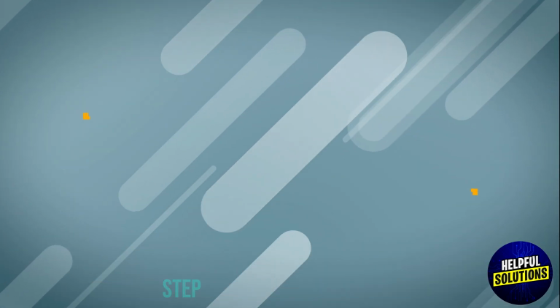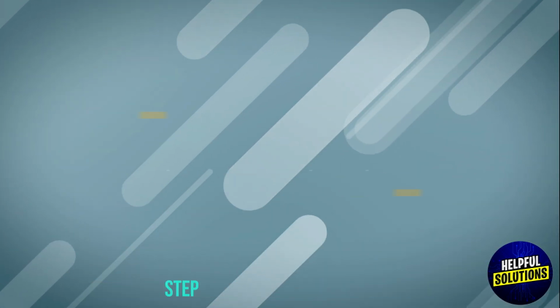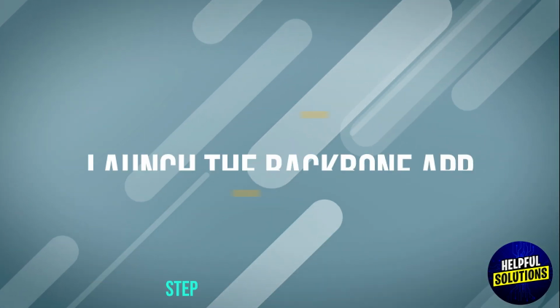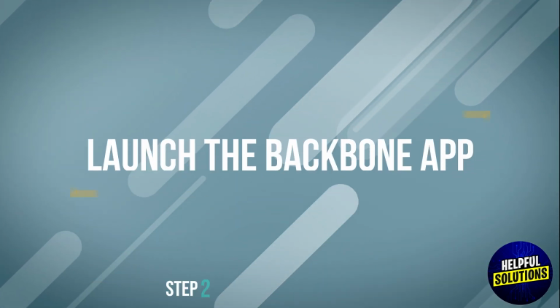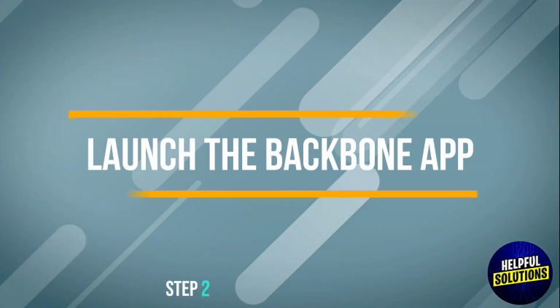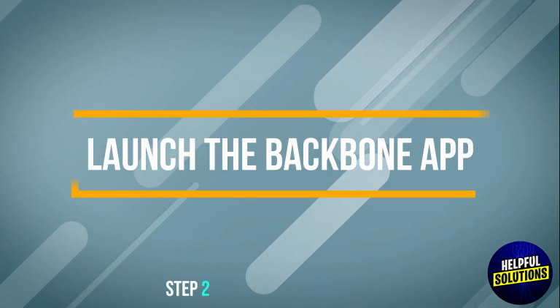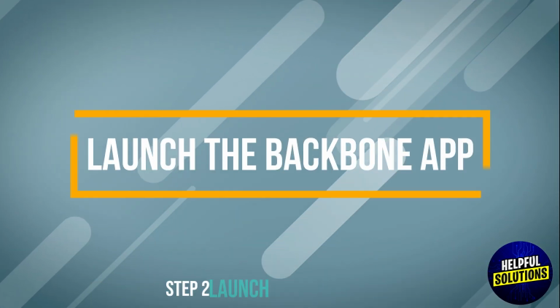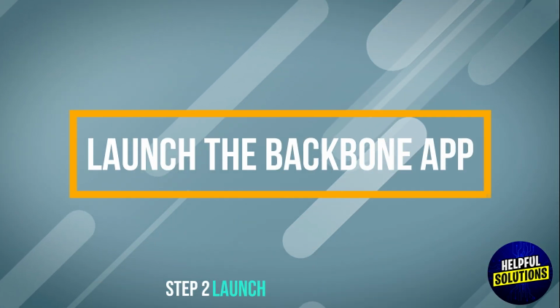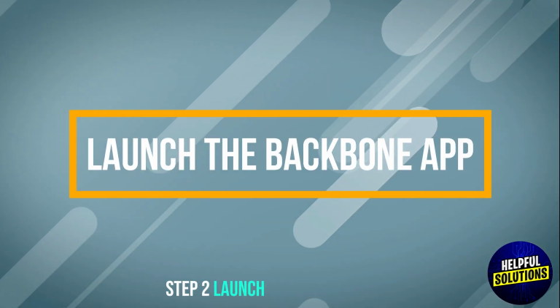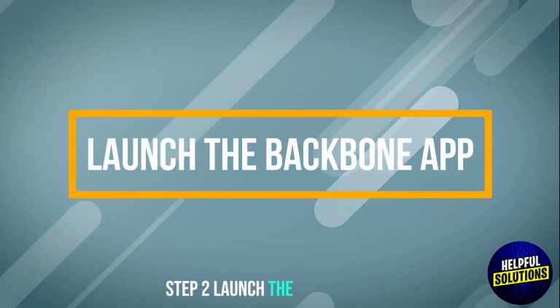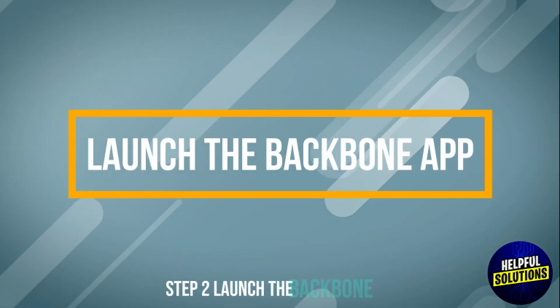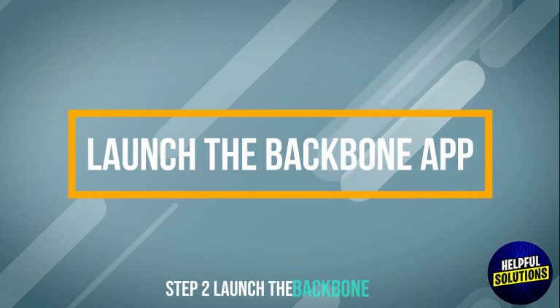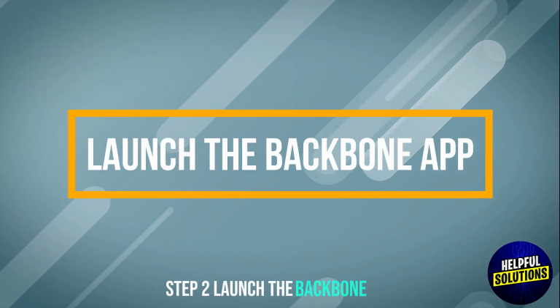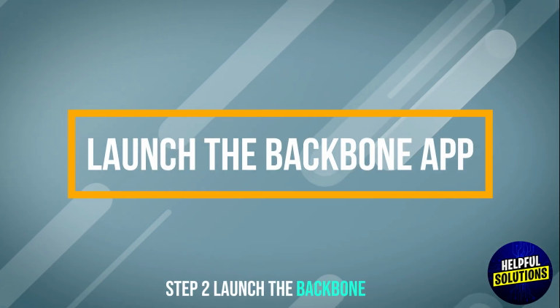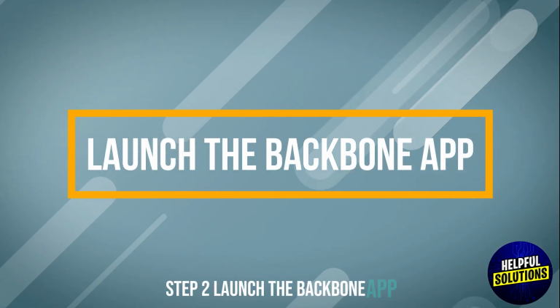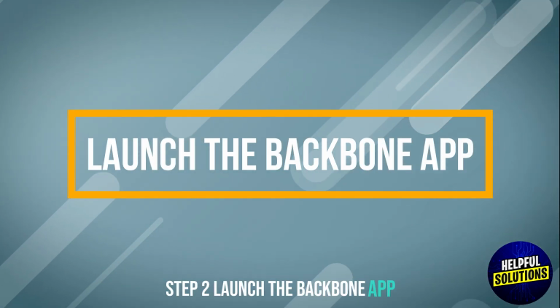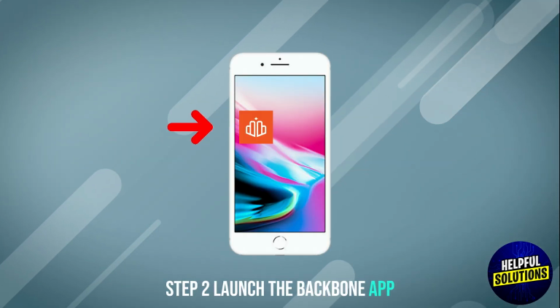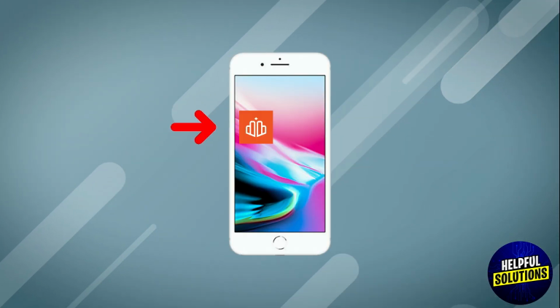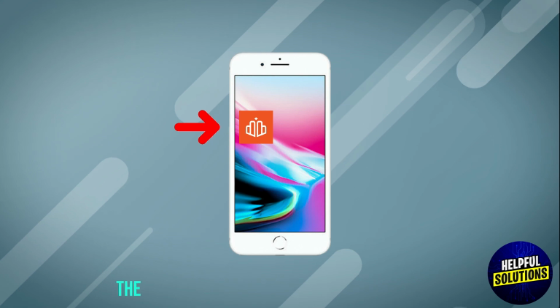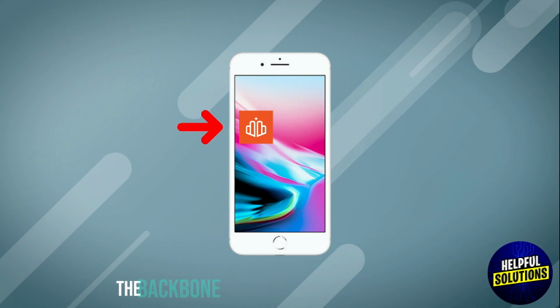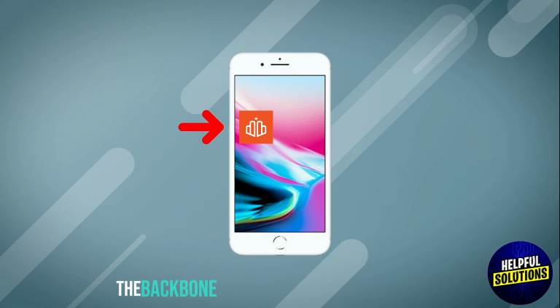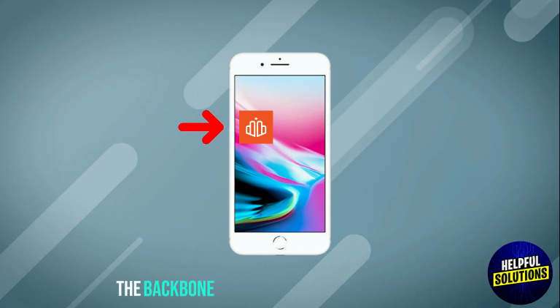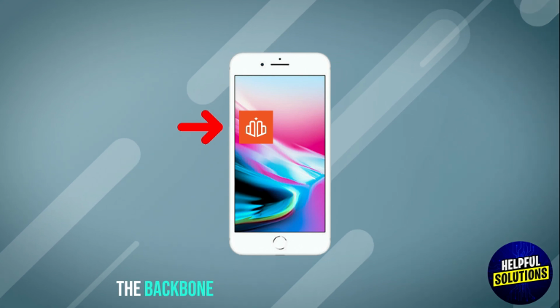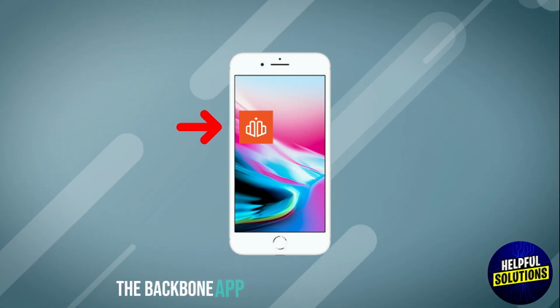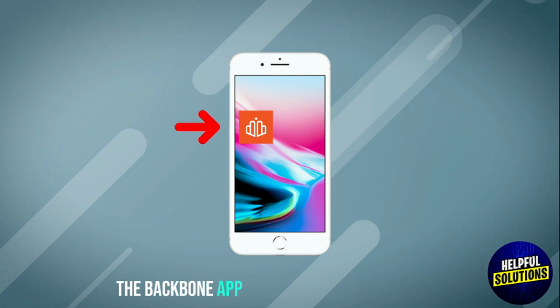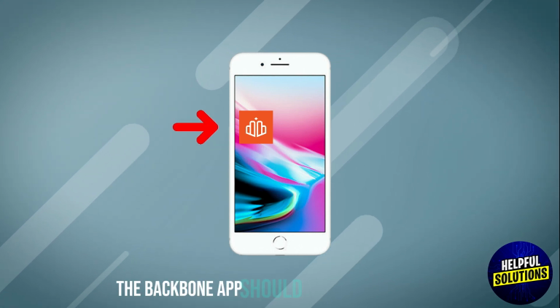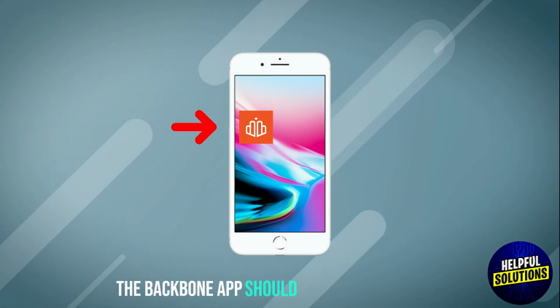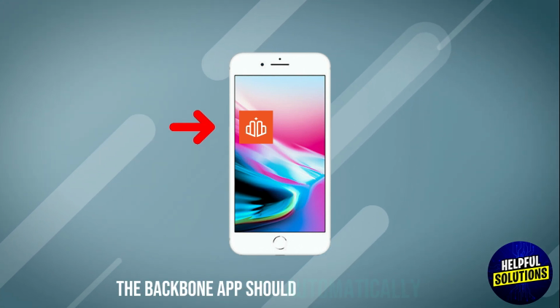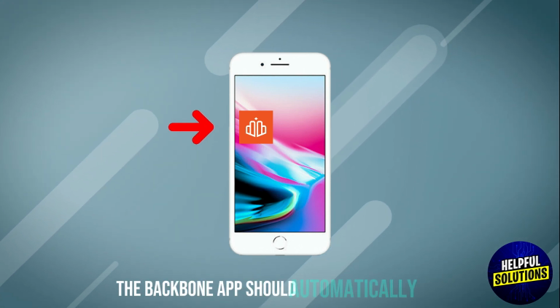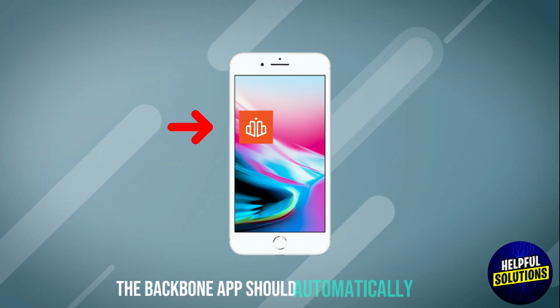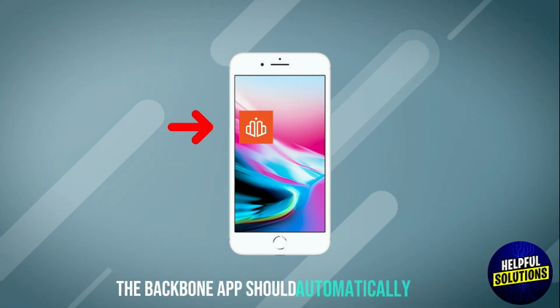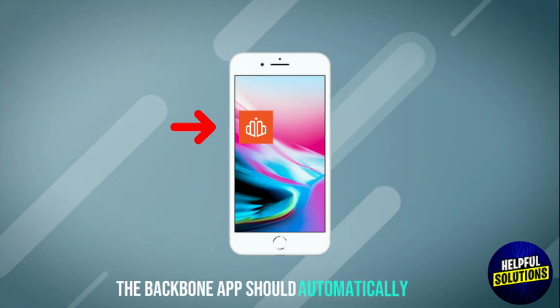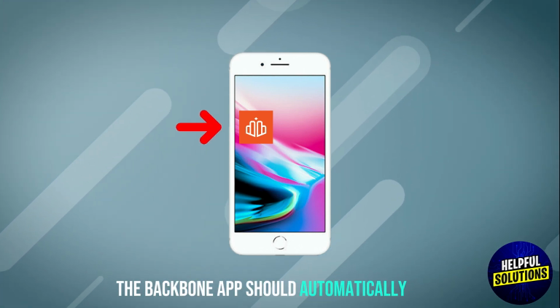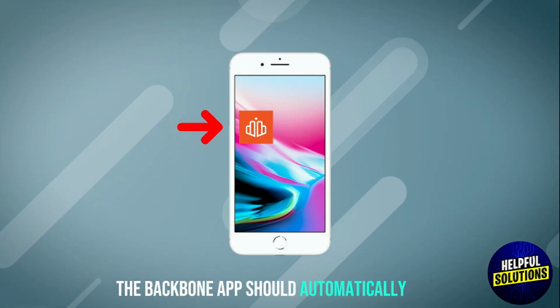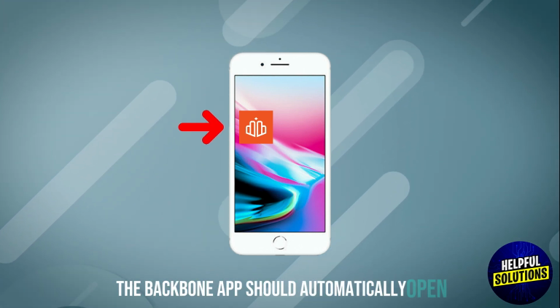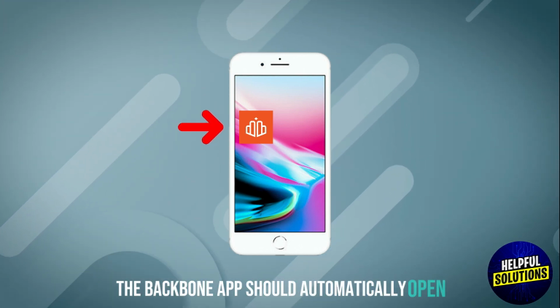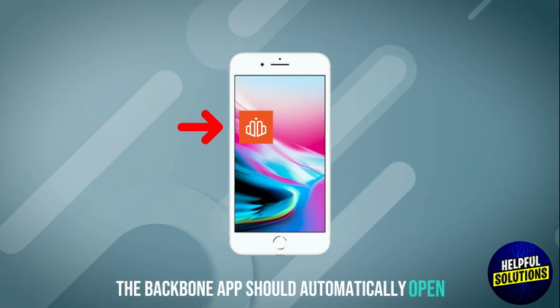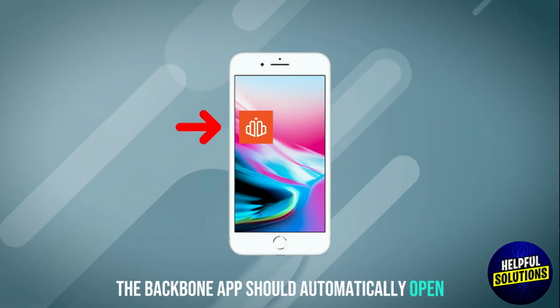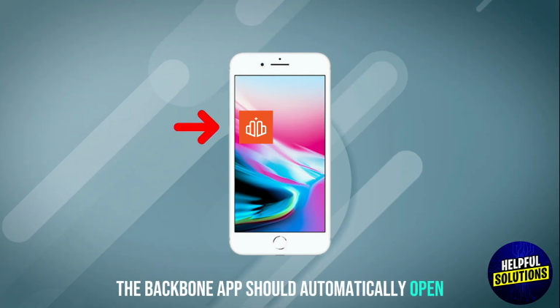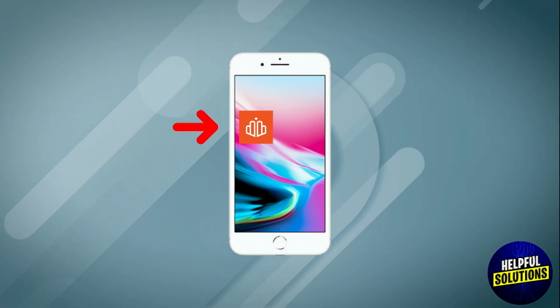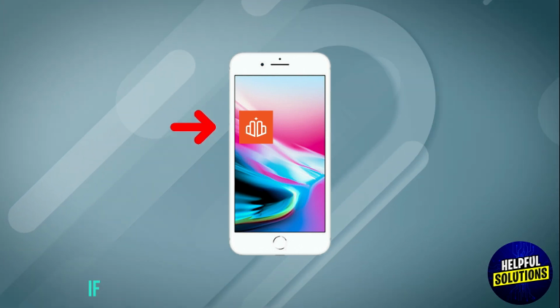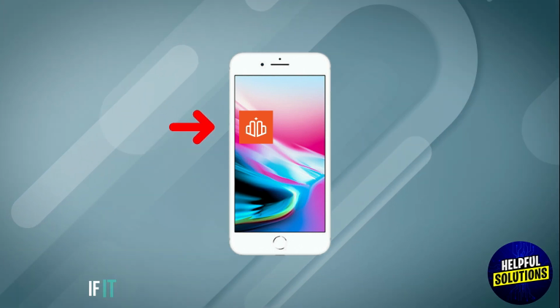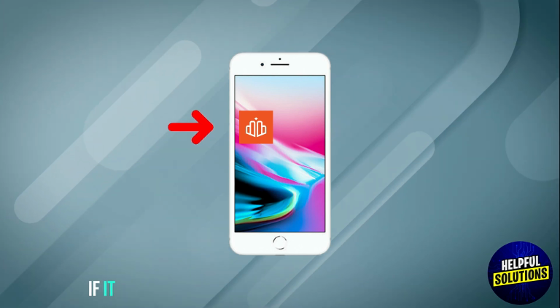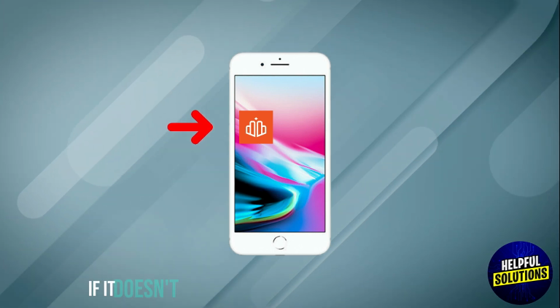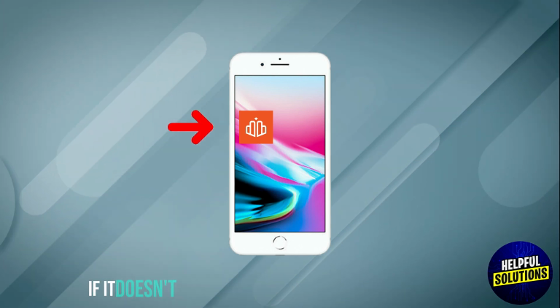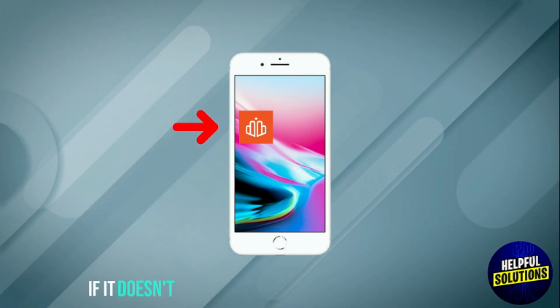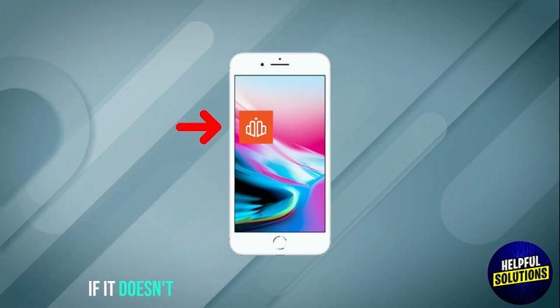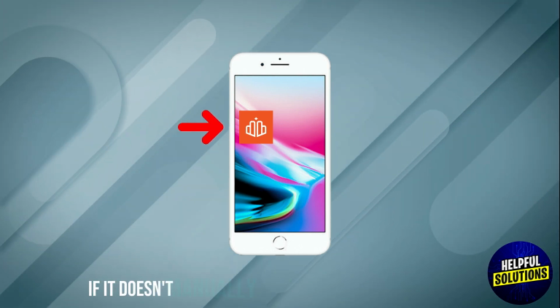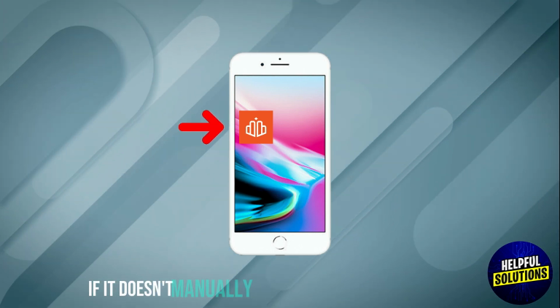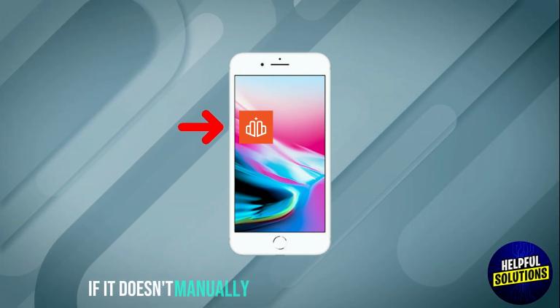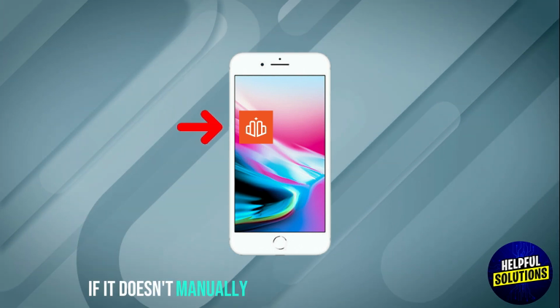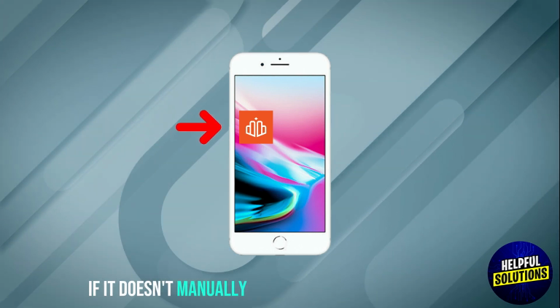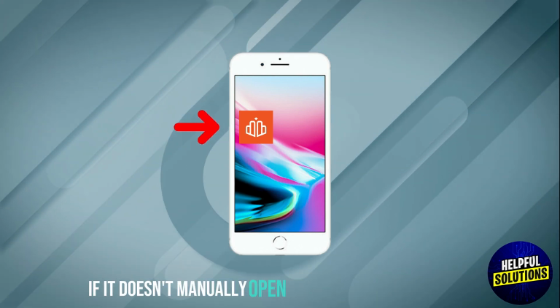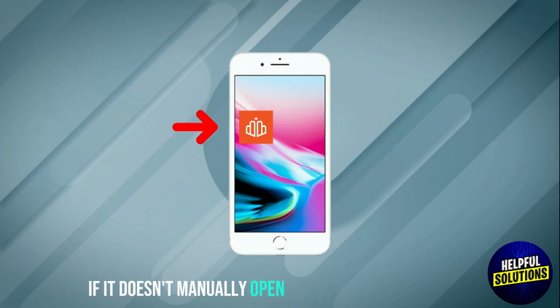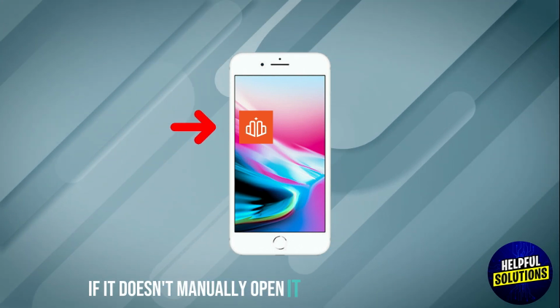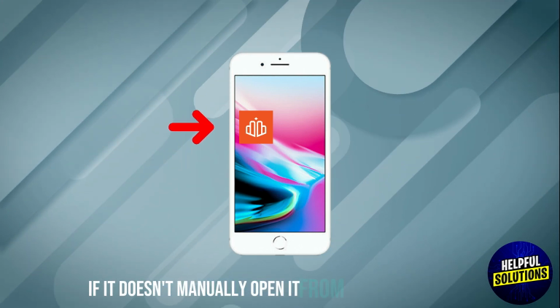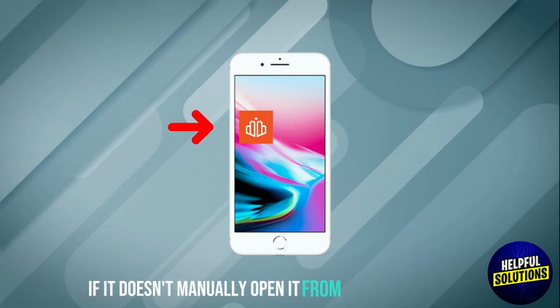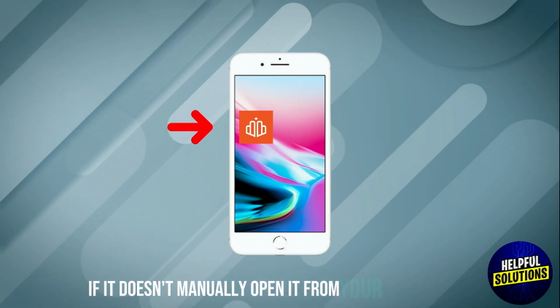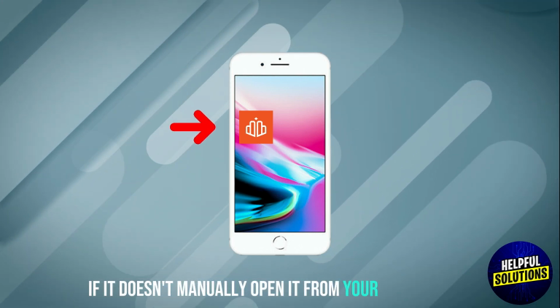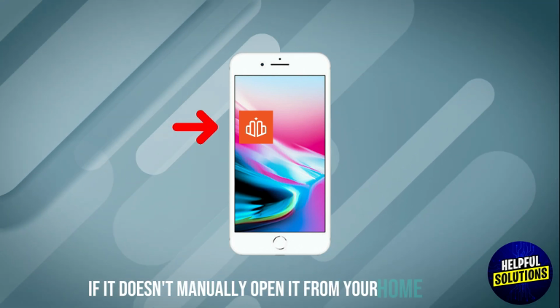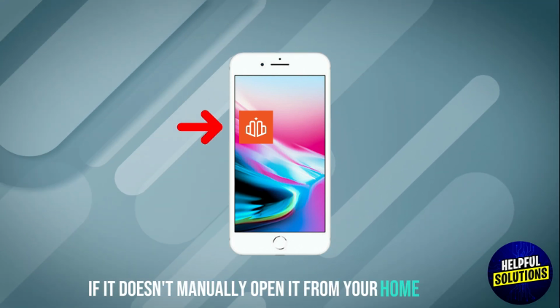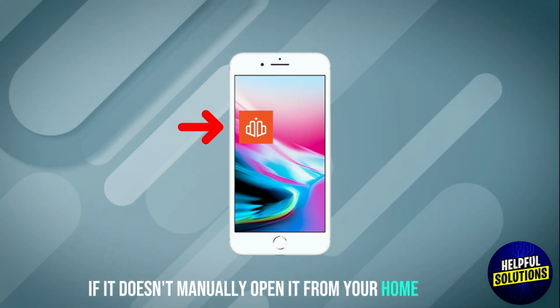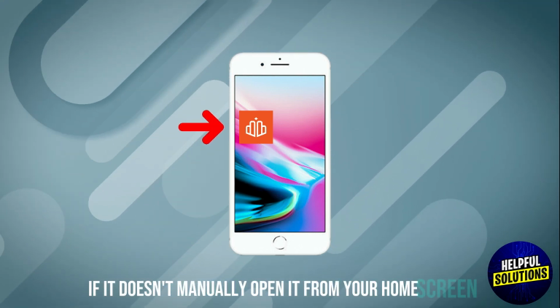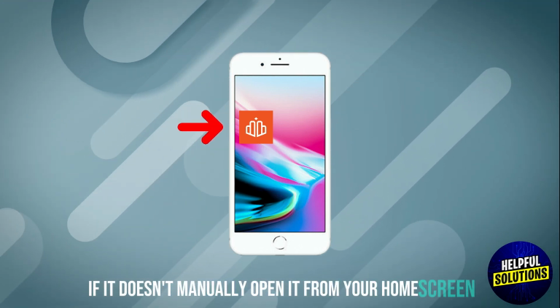Step 2: Launch the Backbone app. The Backbone app should automatically open. If it doesn't, manually open it from your home screen.